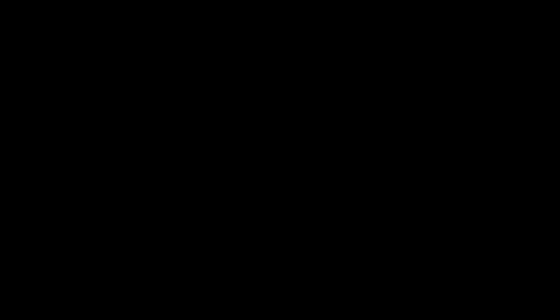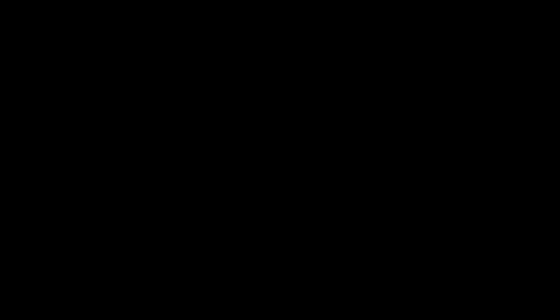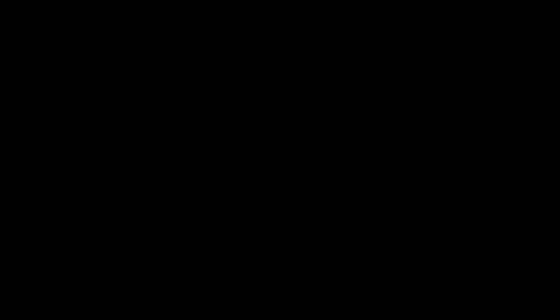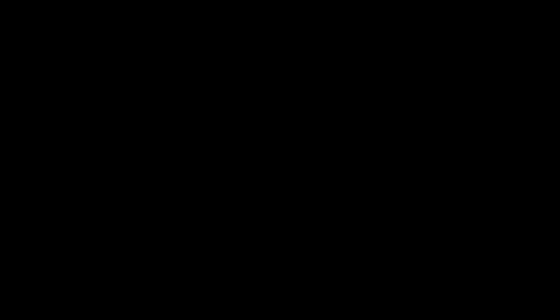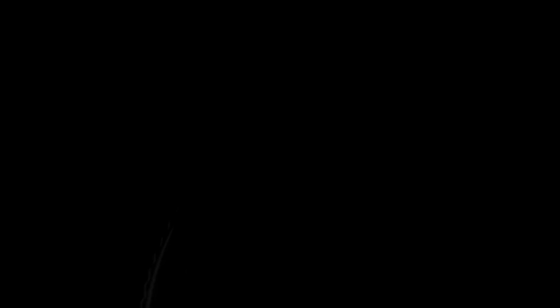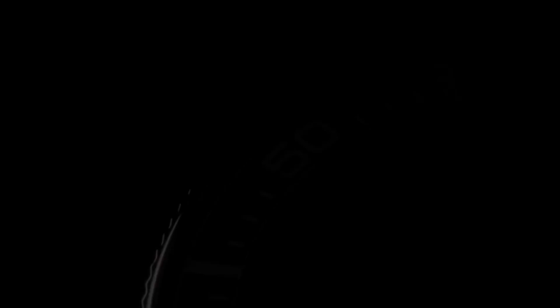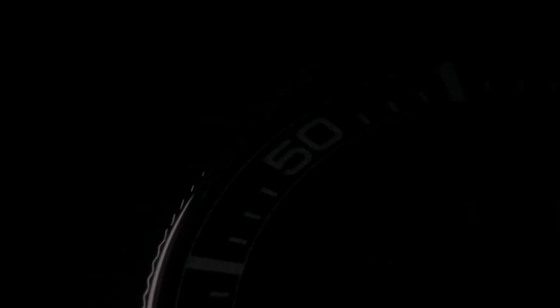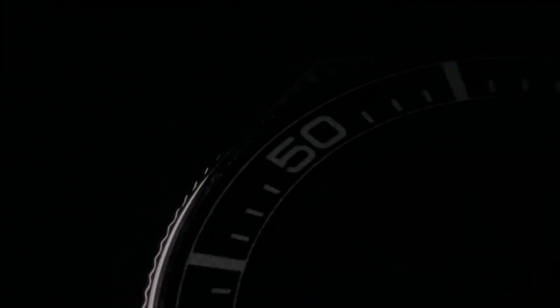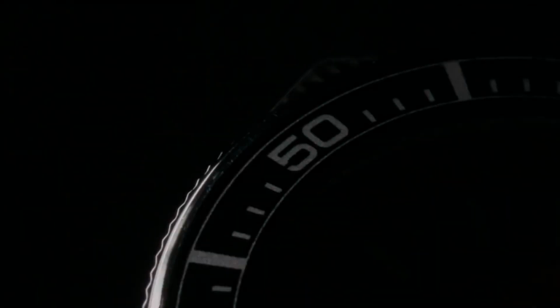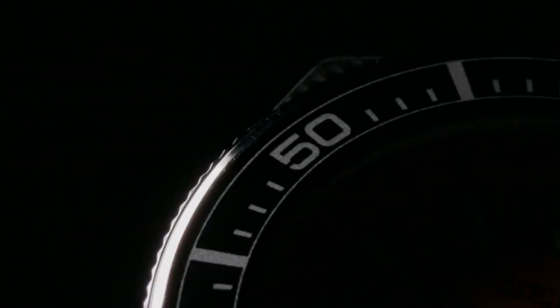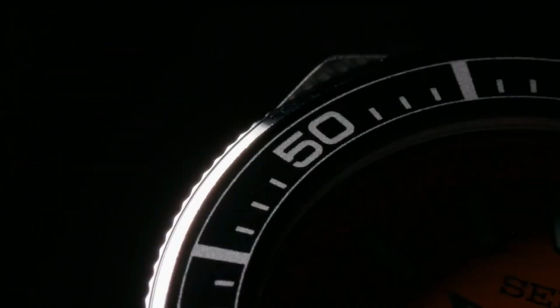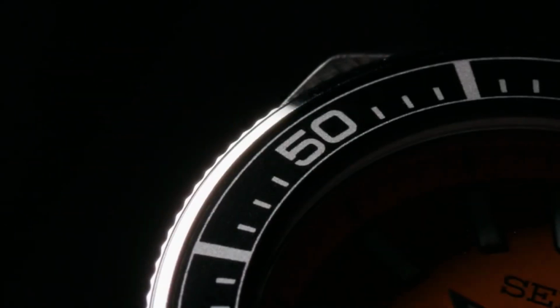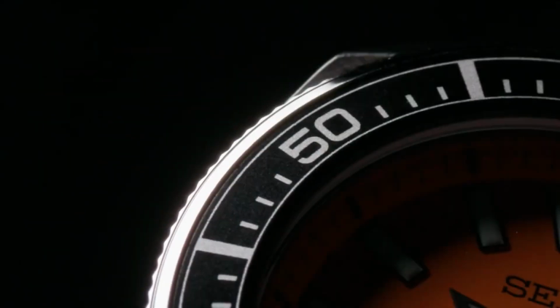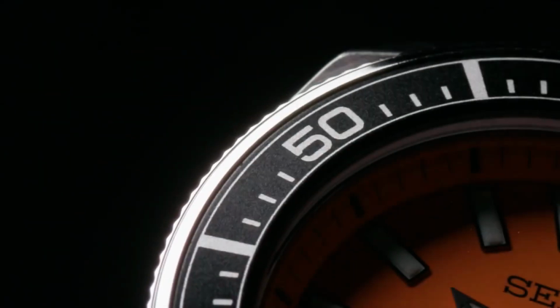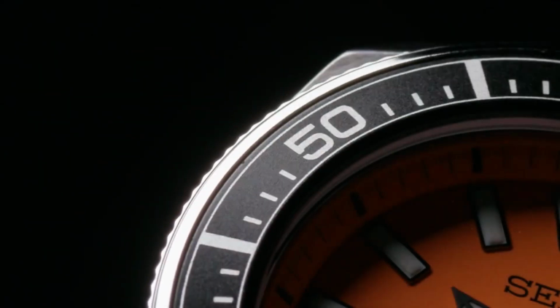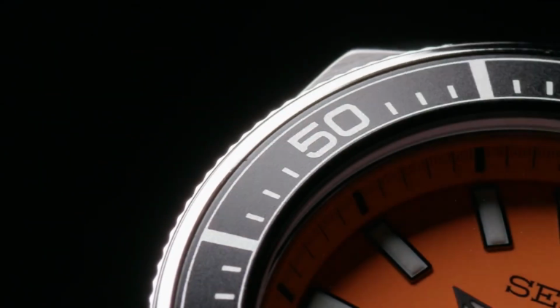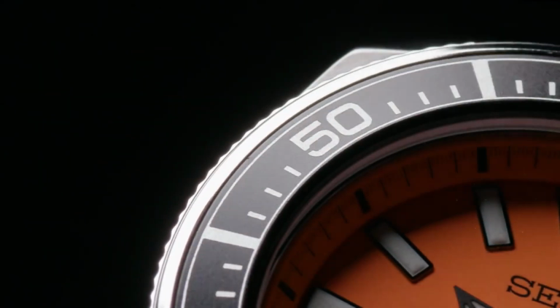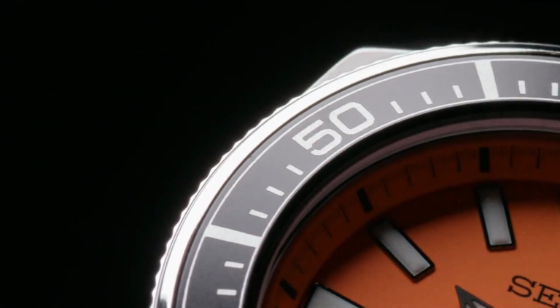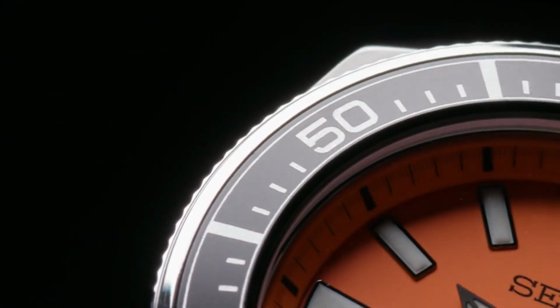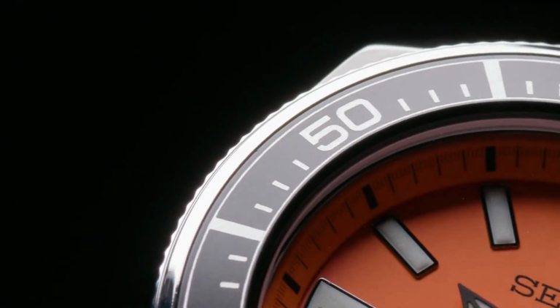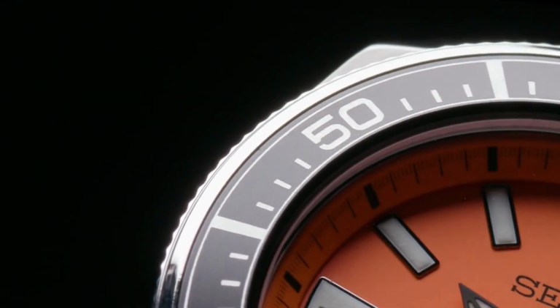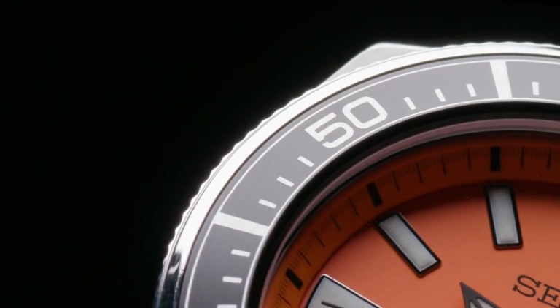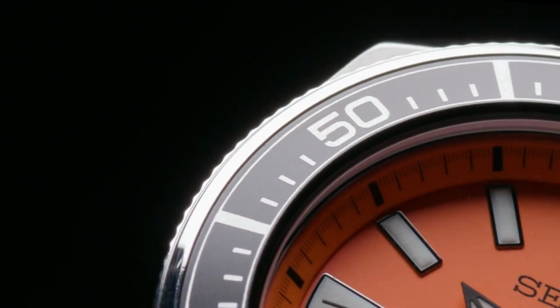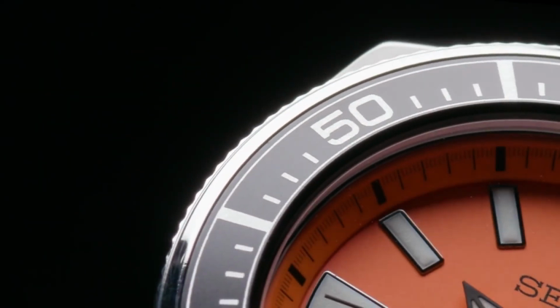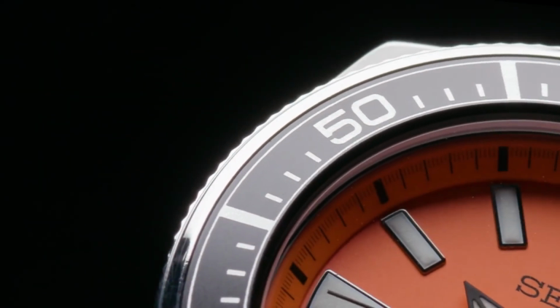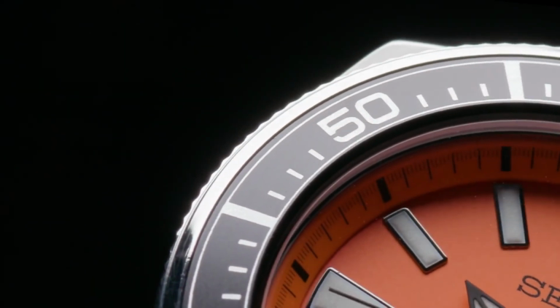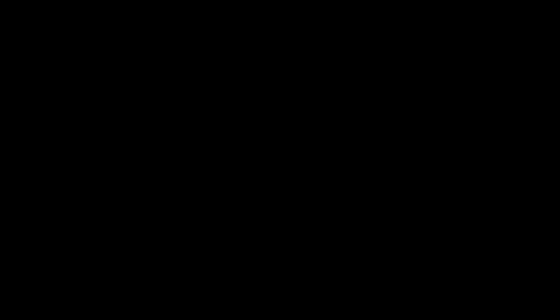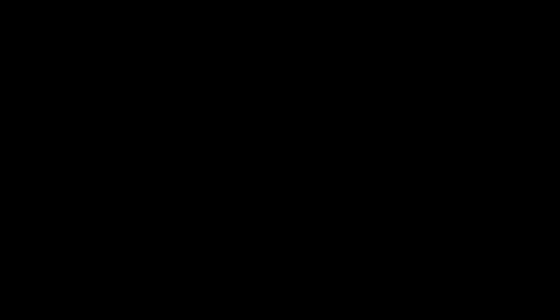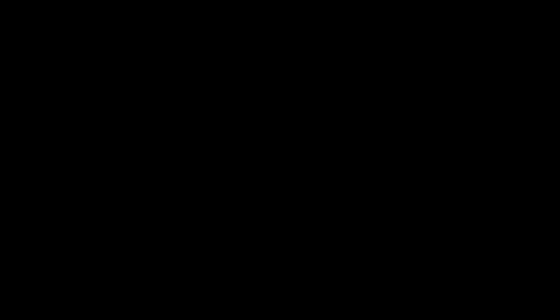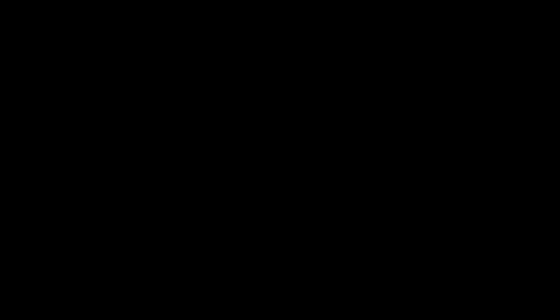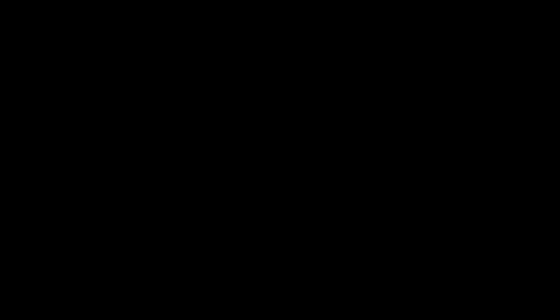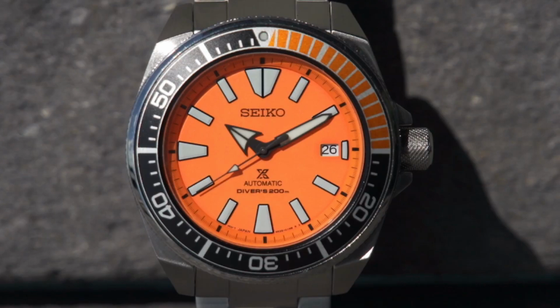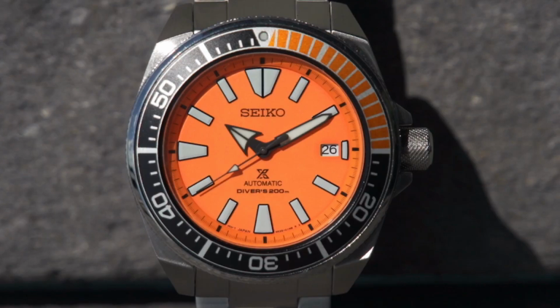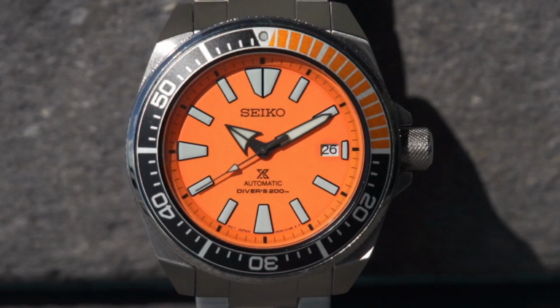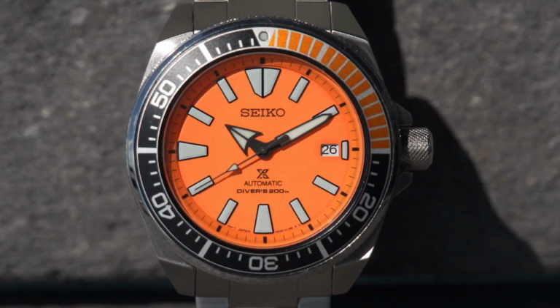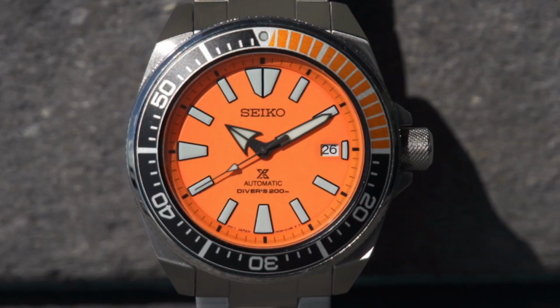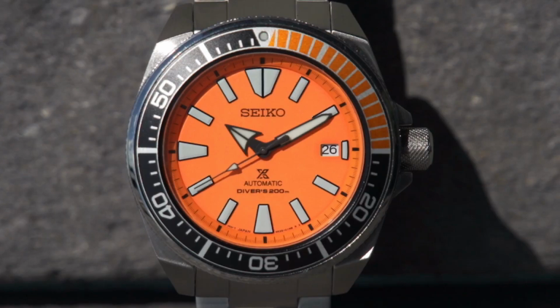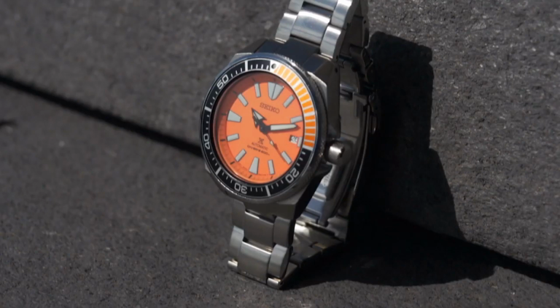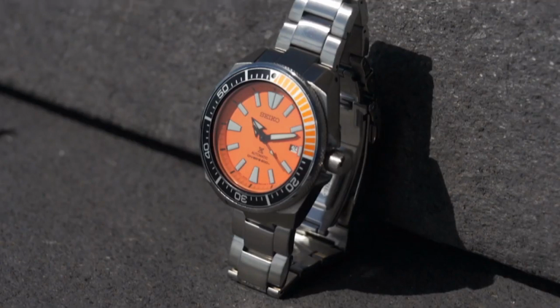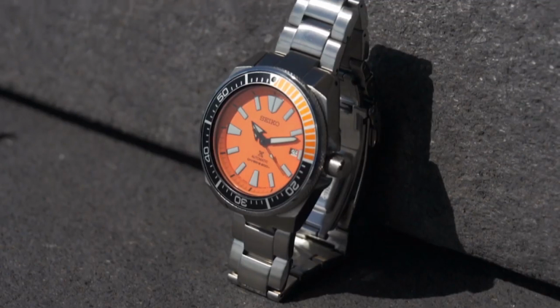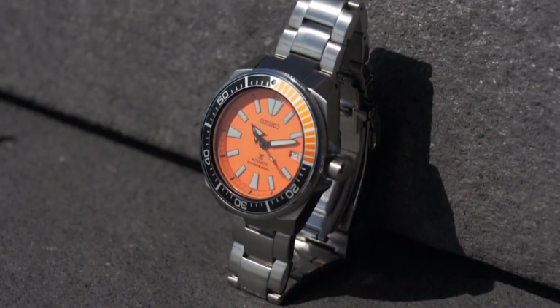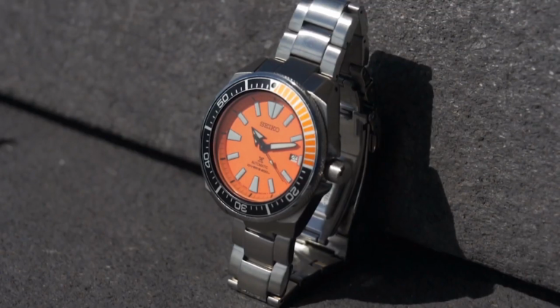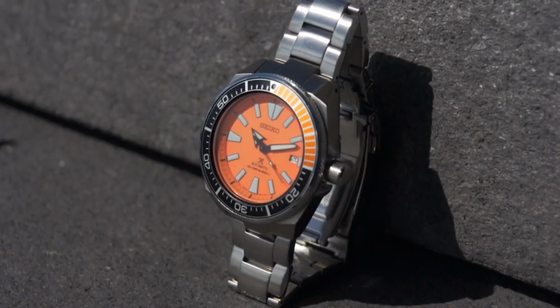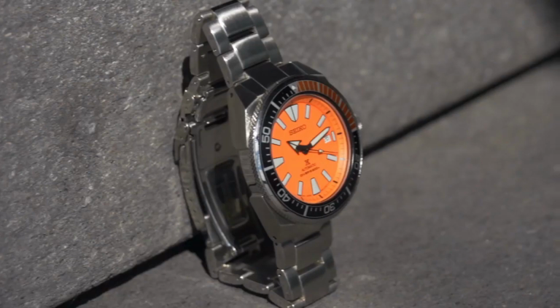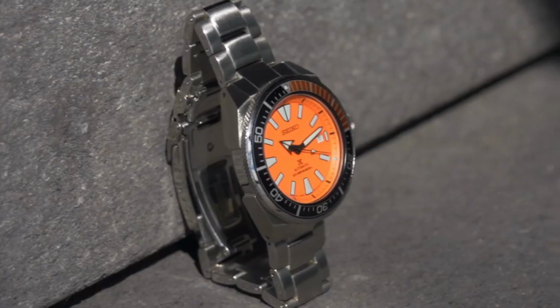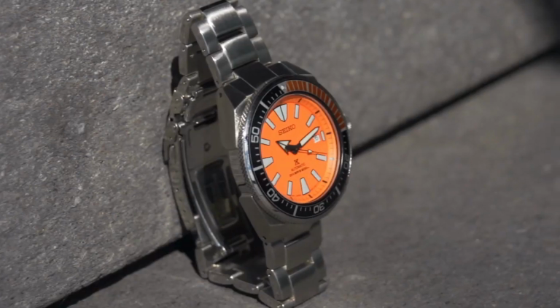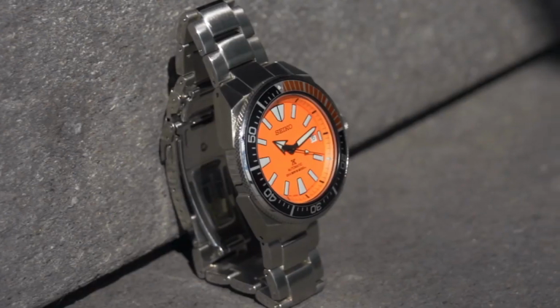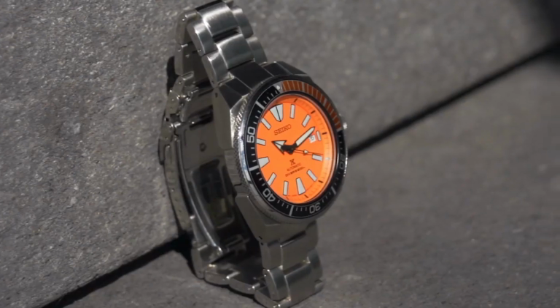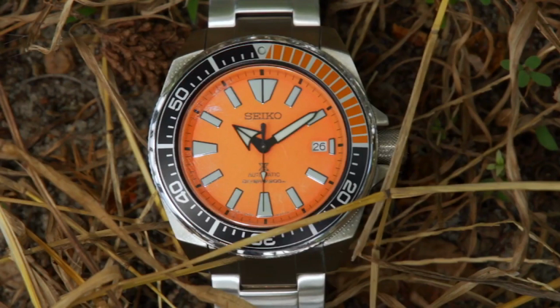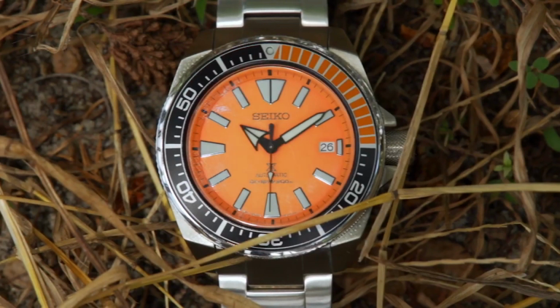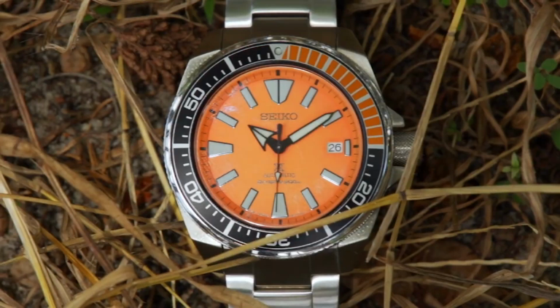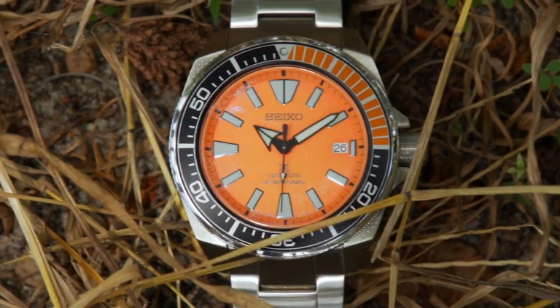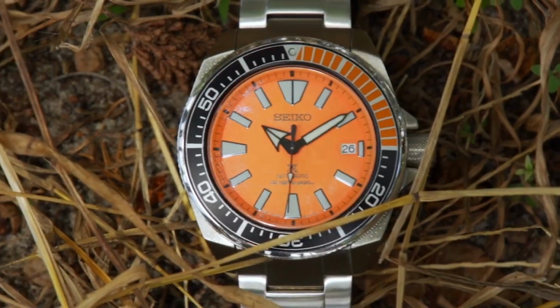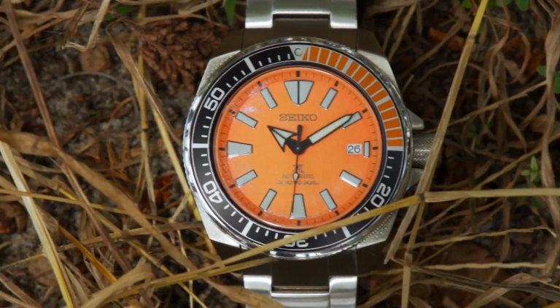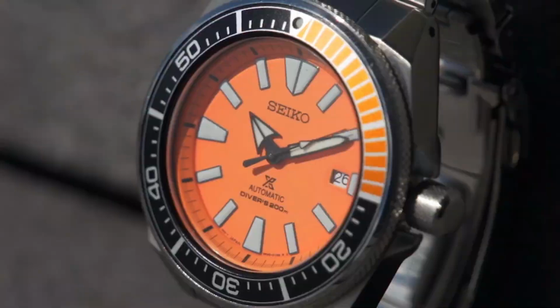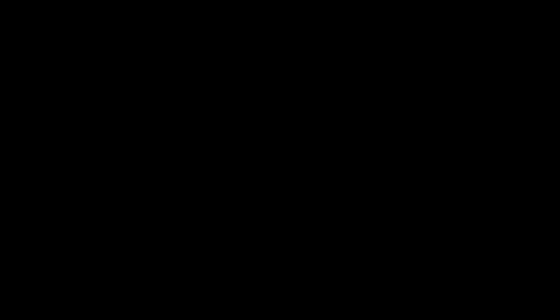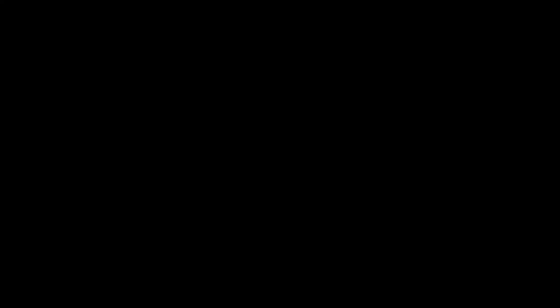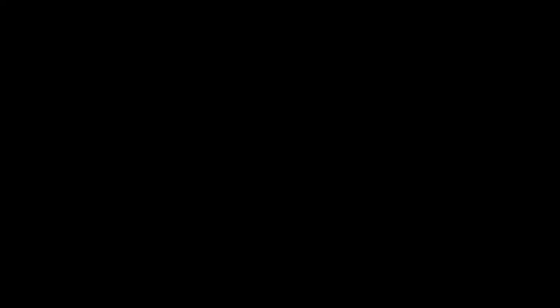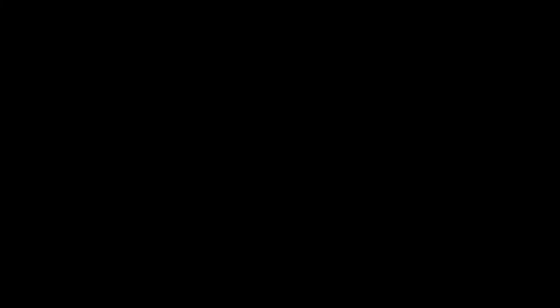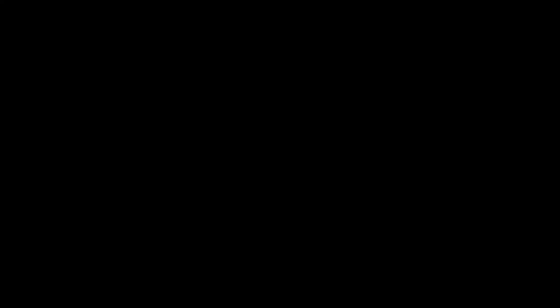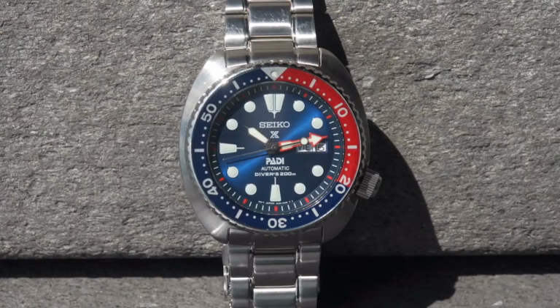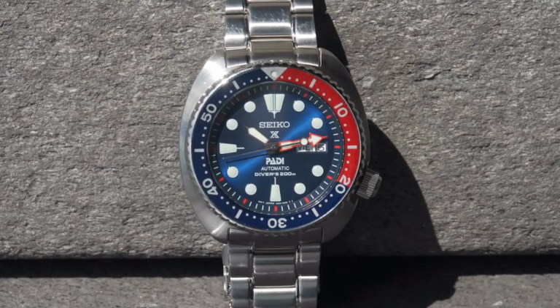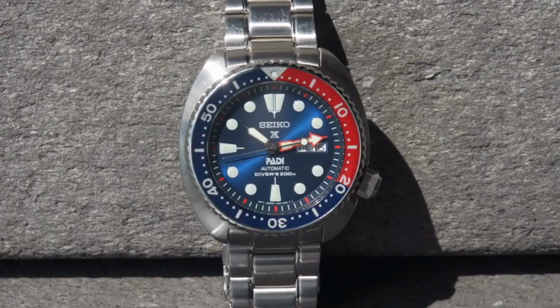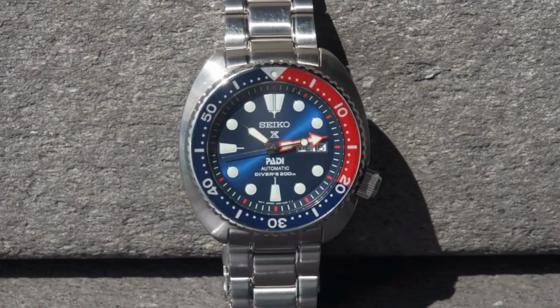Hello everyone! If you are looking for the best Seiko Divers watches for men, you are in the right place.